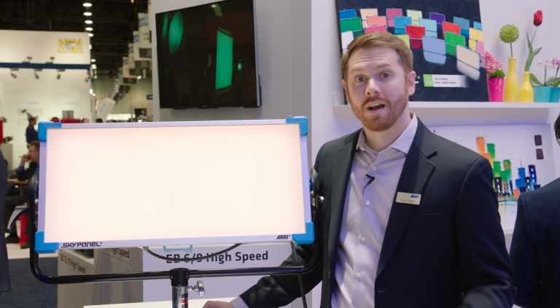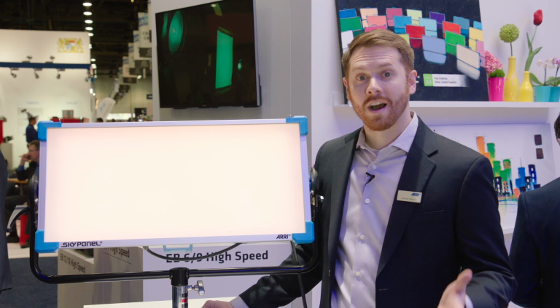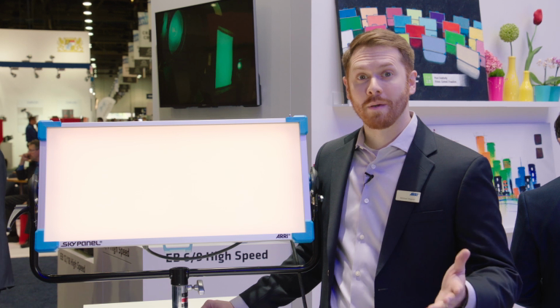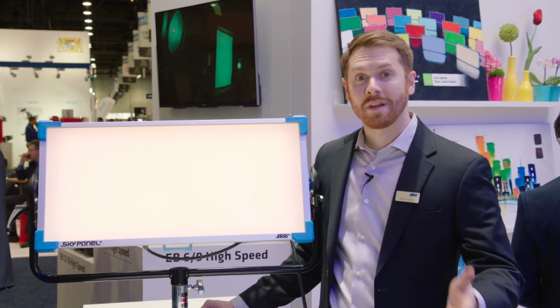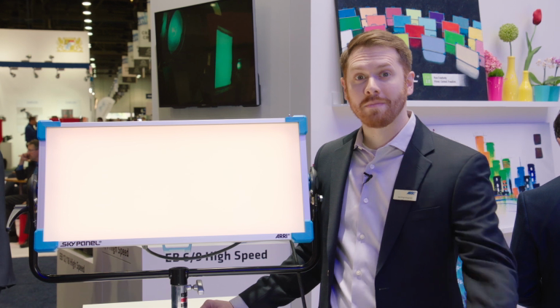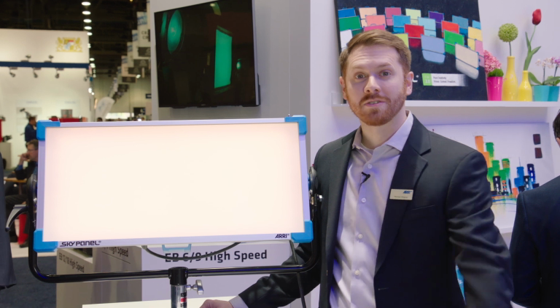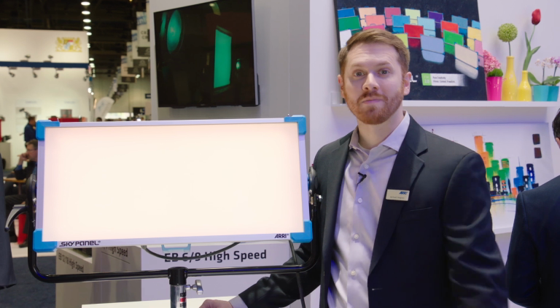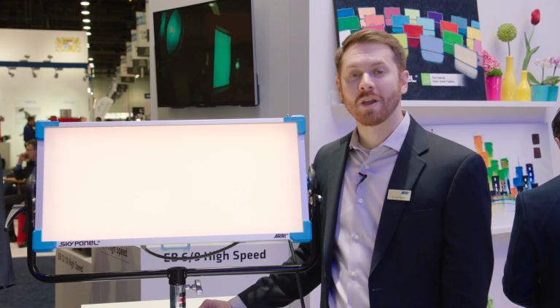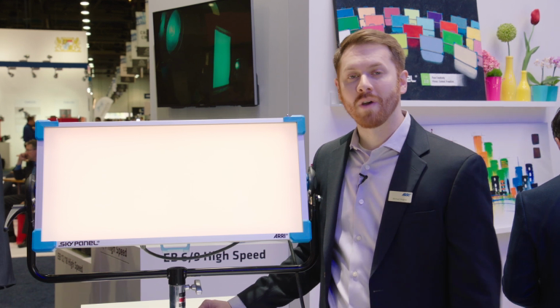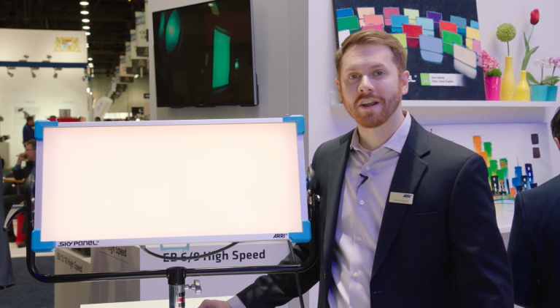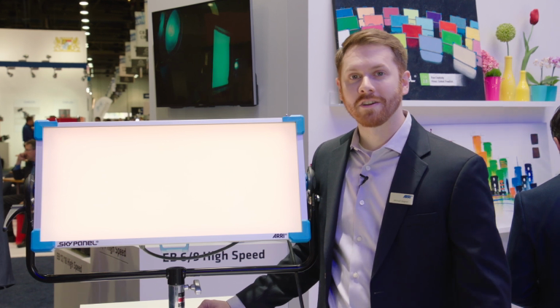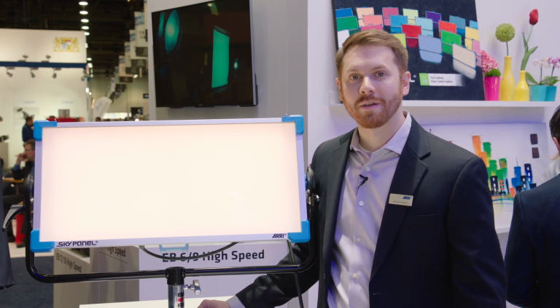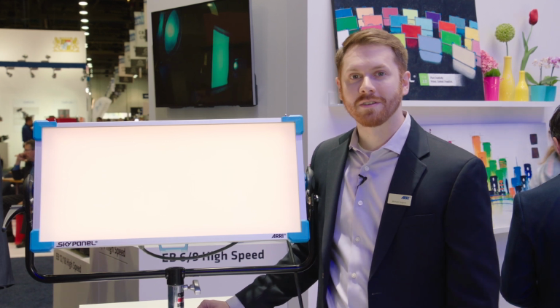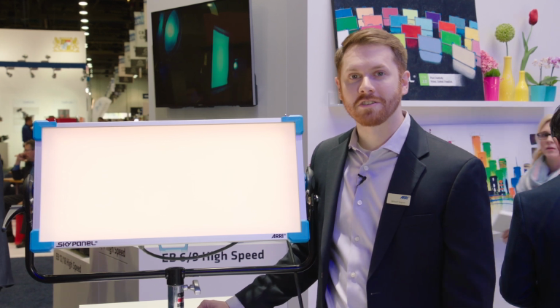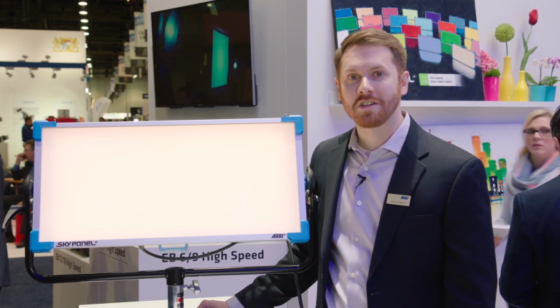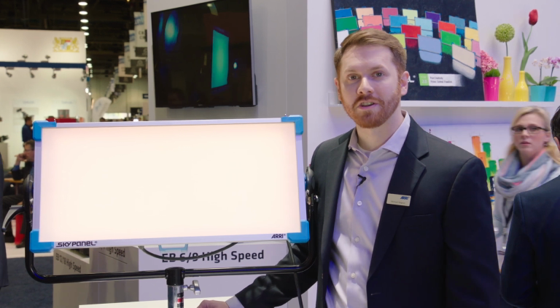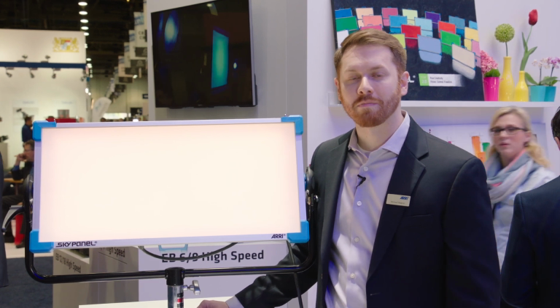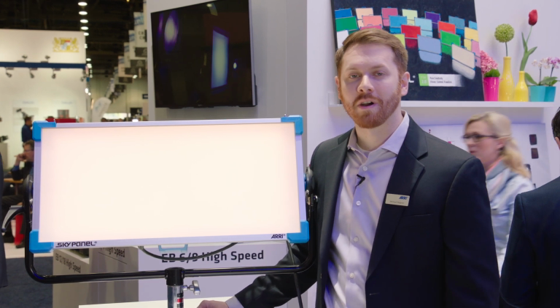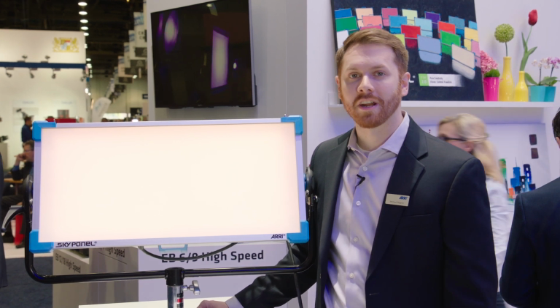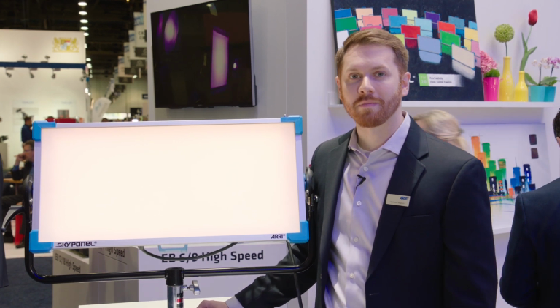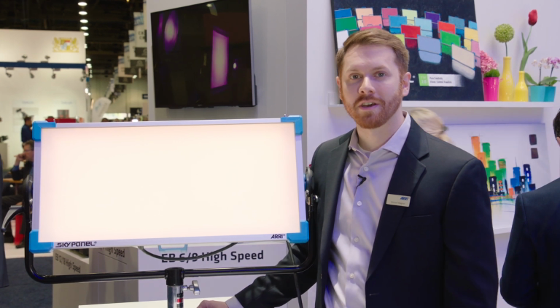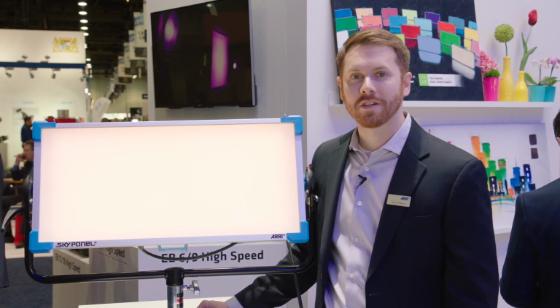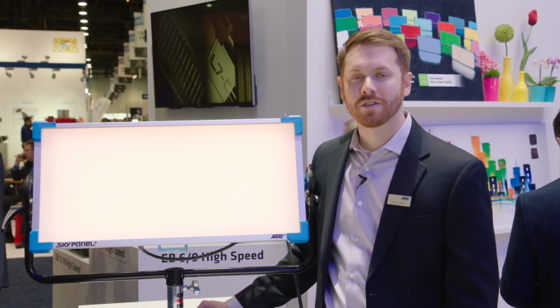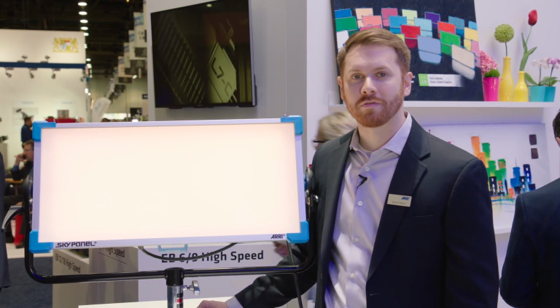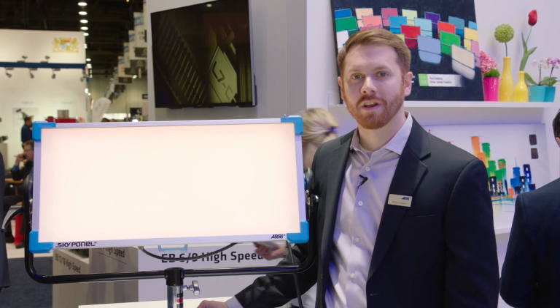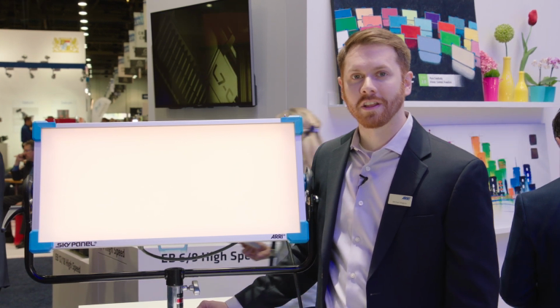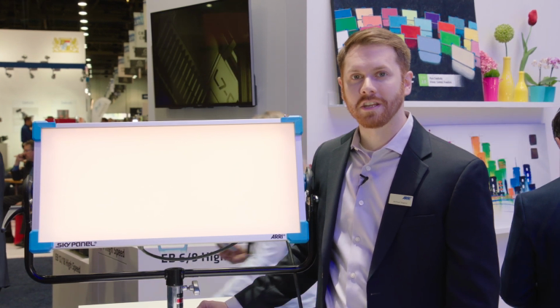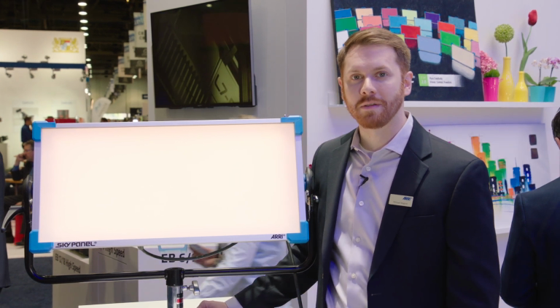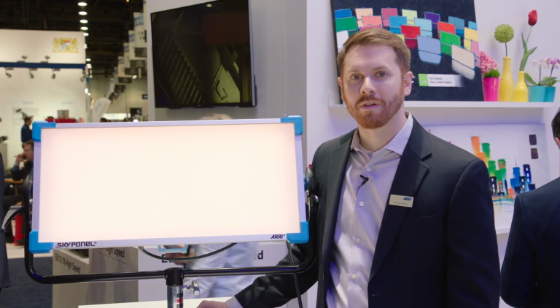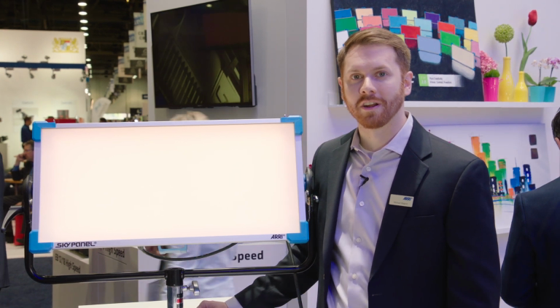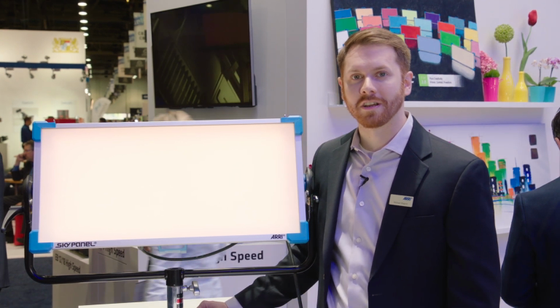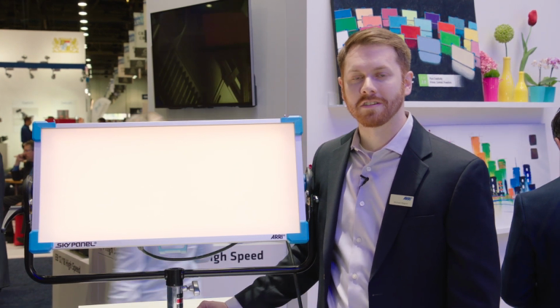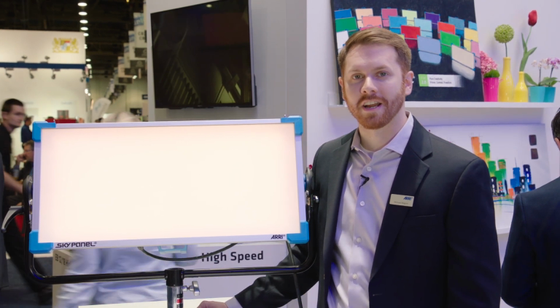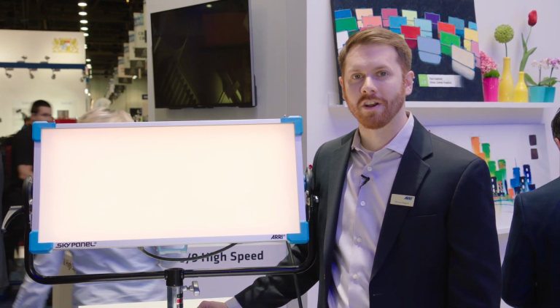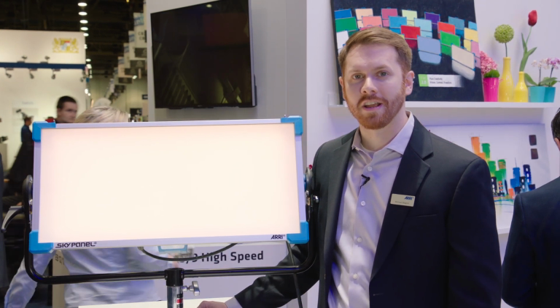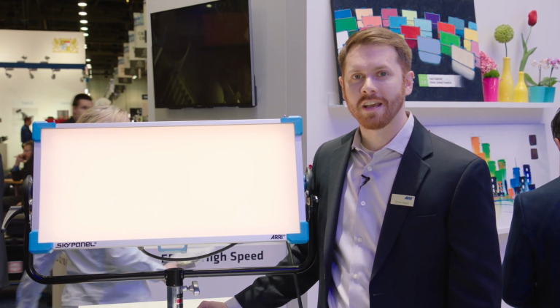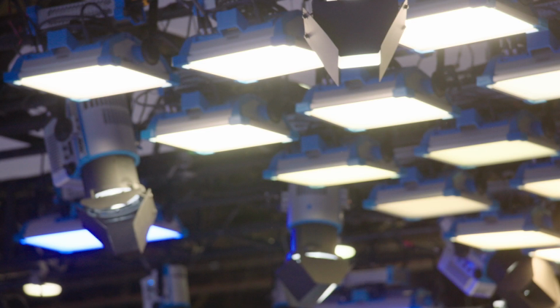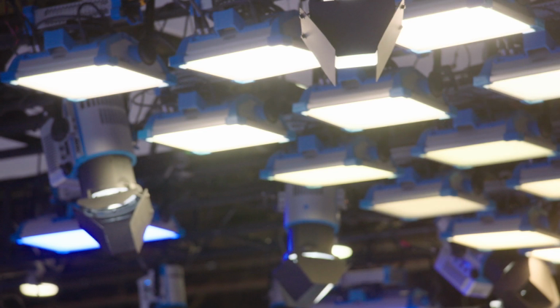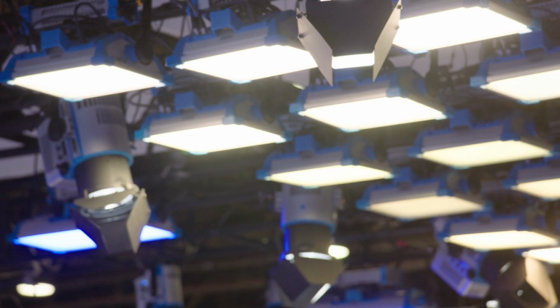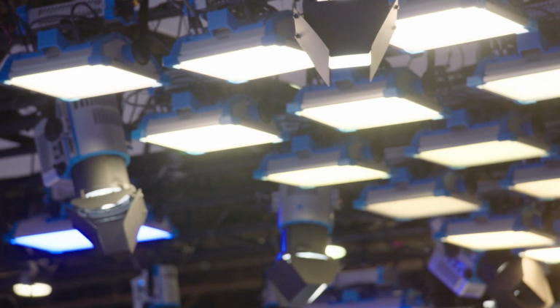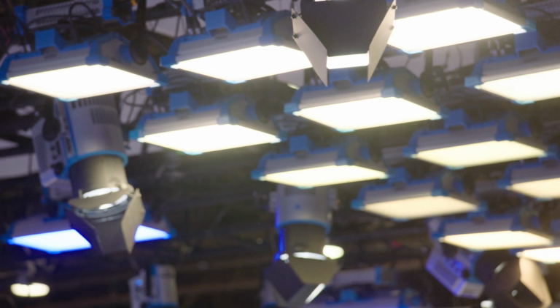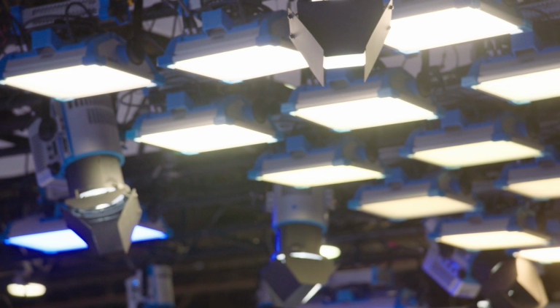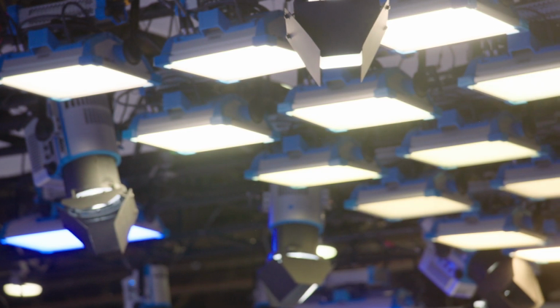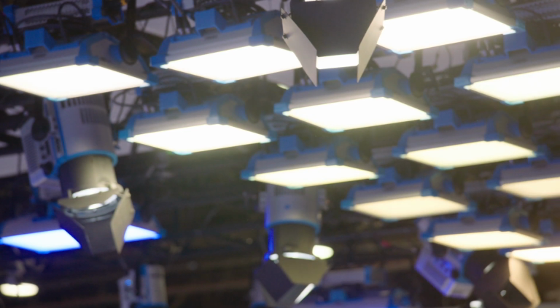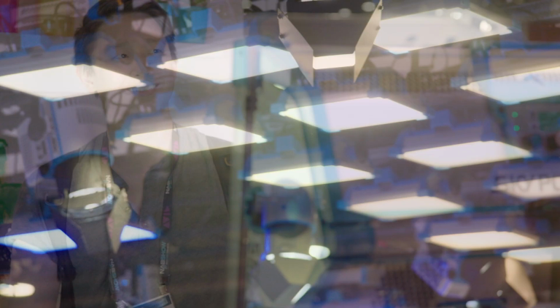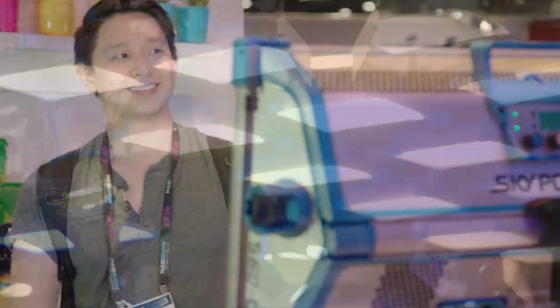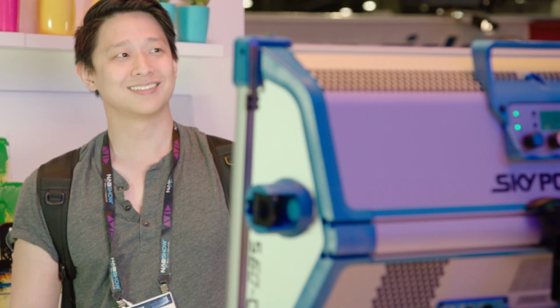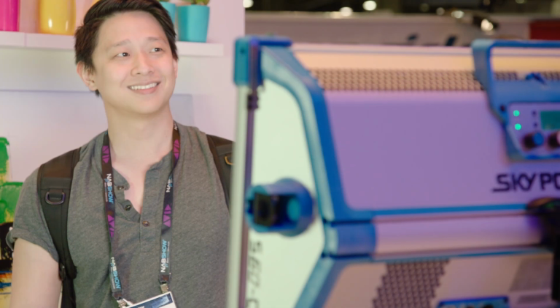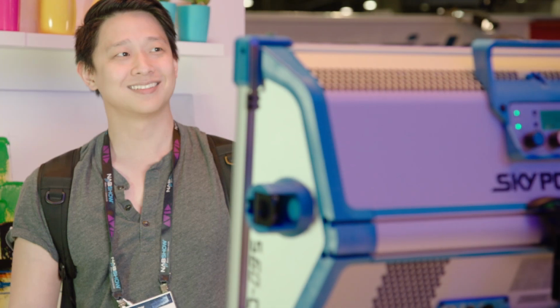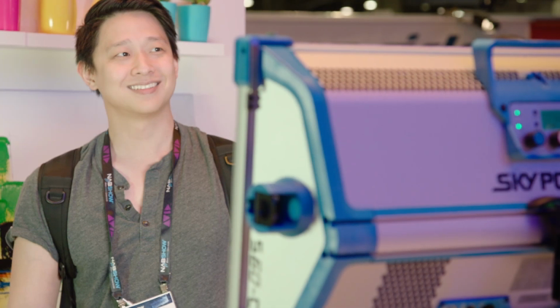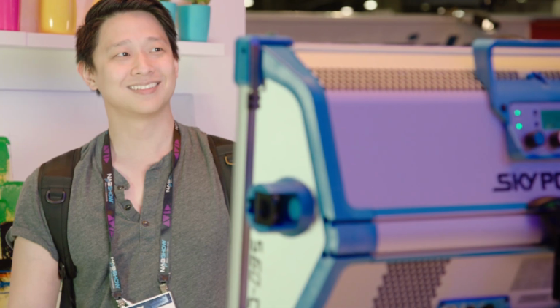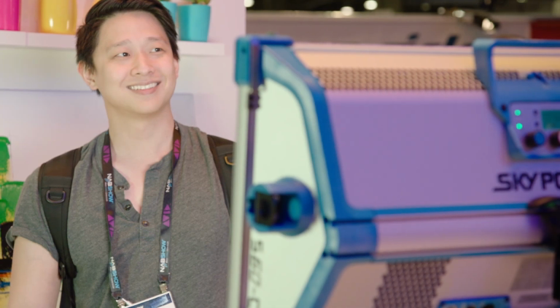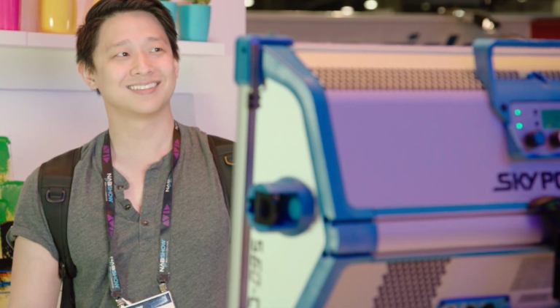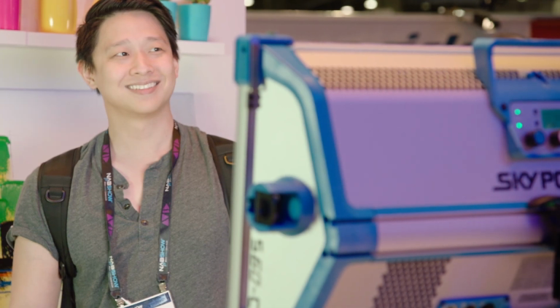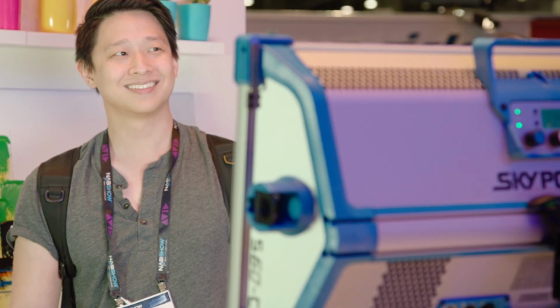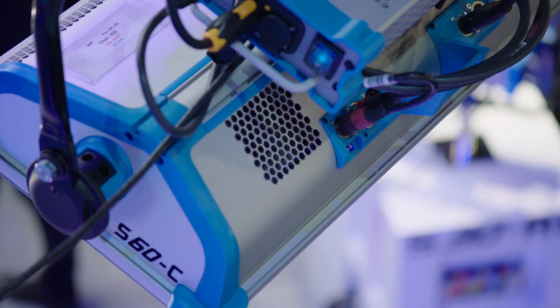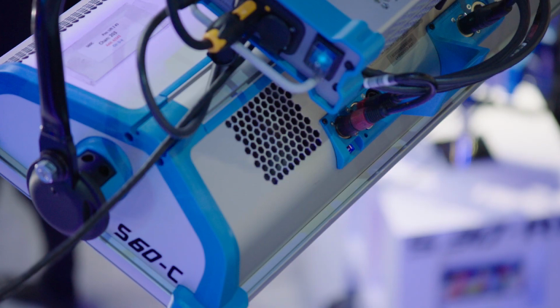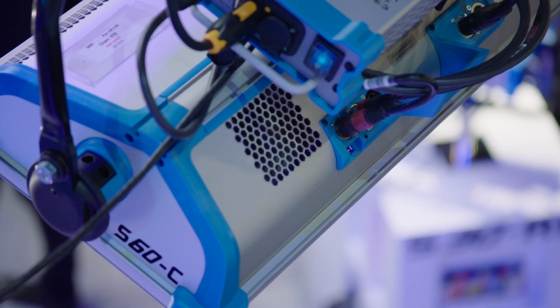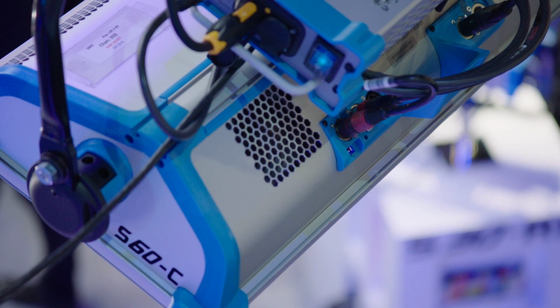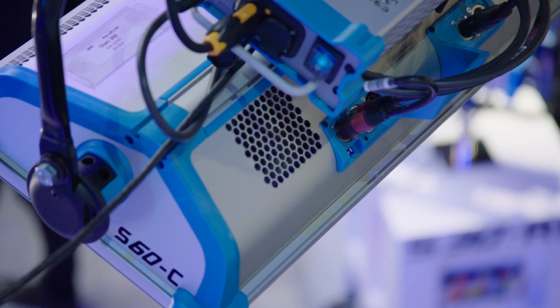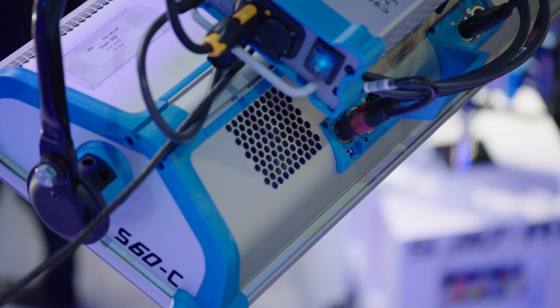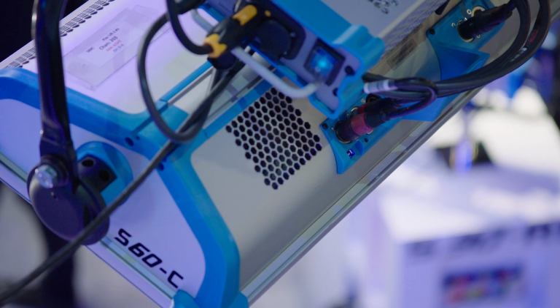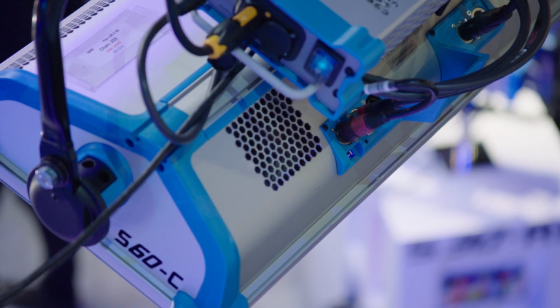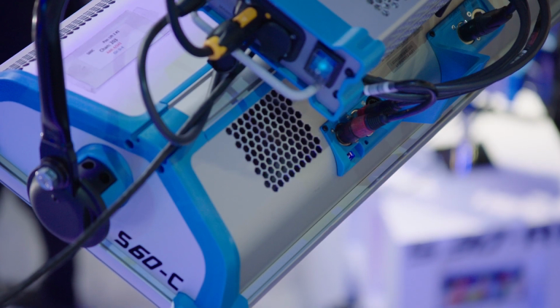Hi, my name is Mike Wagner. I'm the senior product manager for LED products at ARRI. We're here at NAB 2016 to debut some new products.